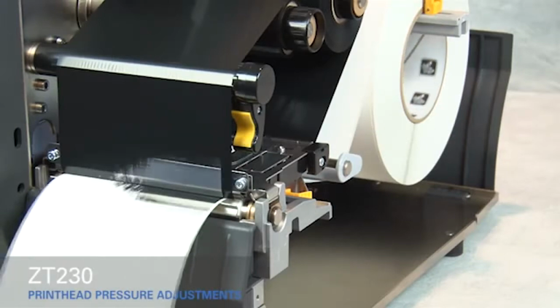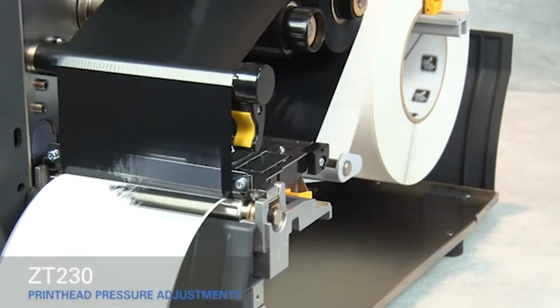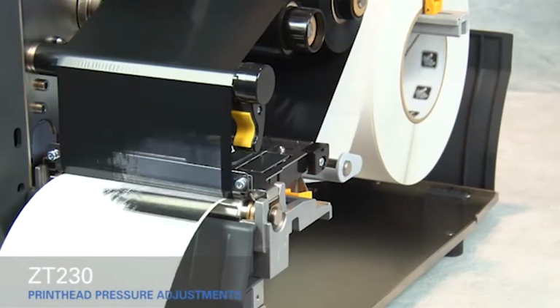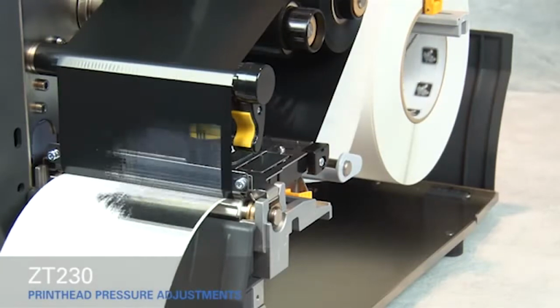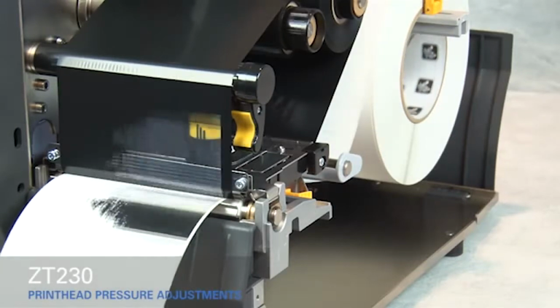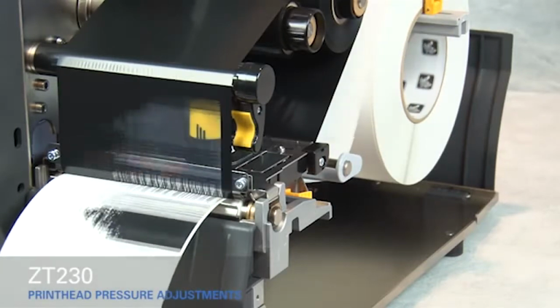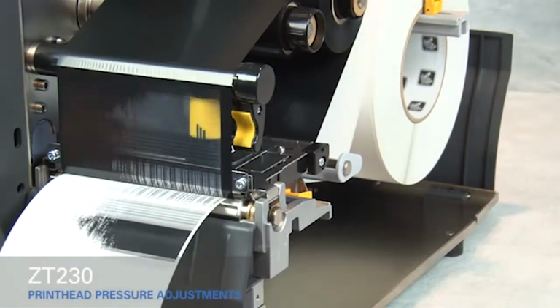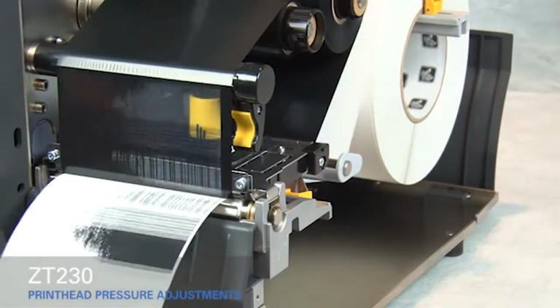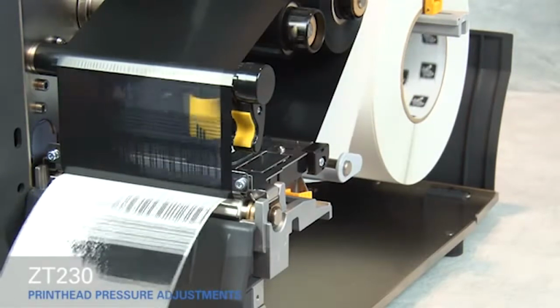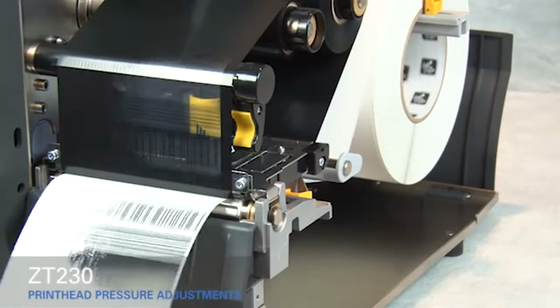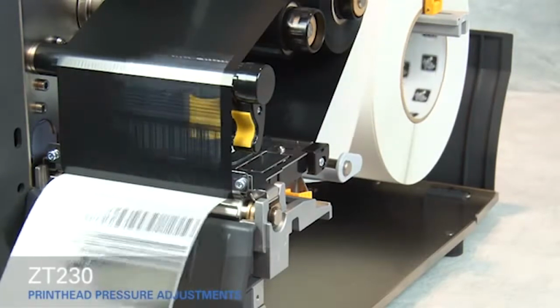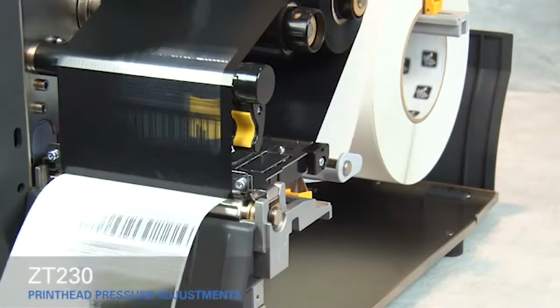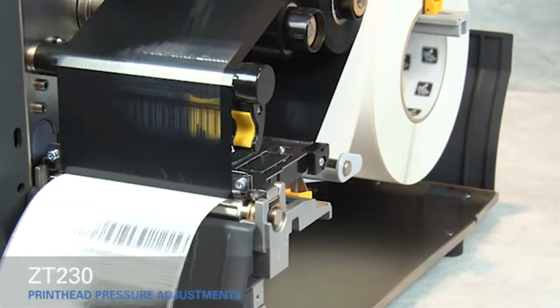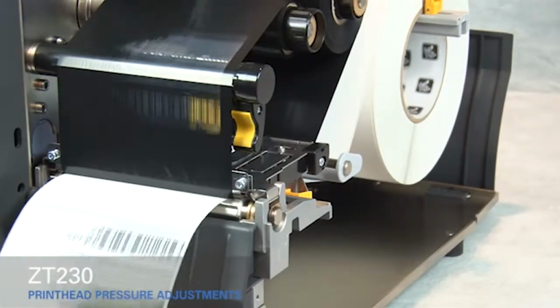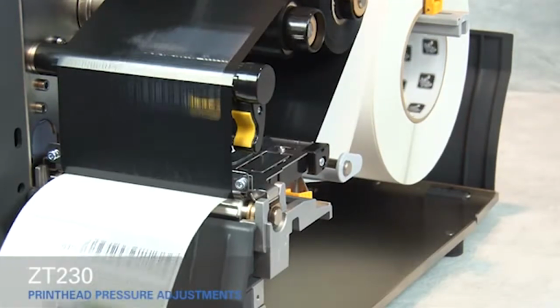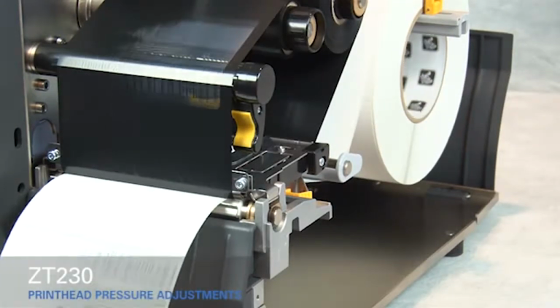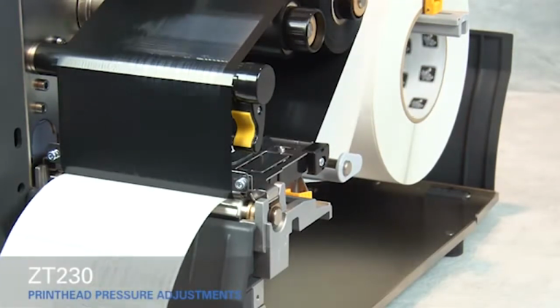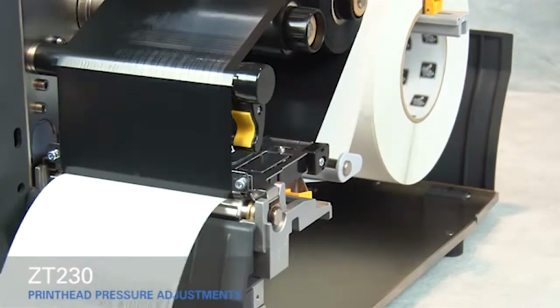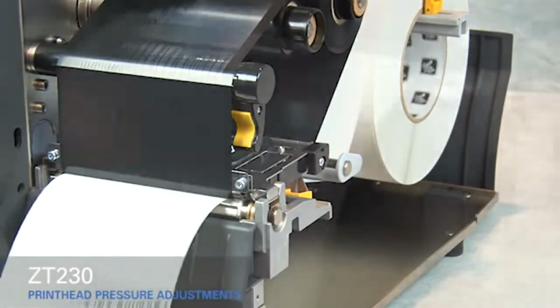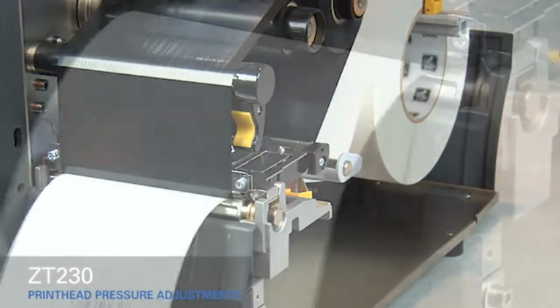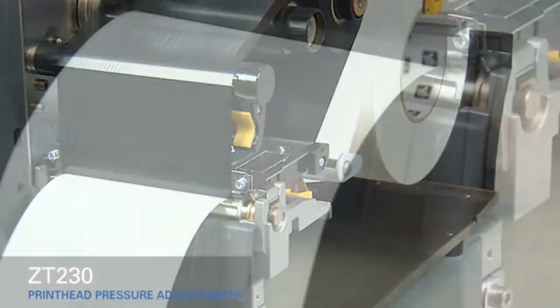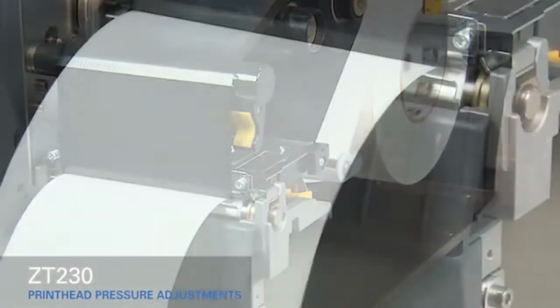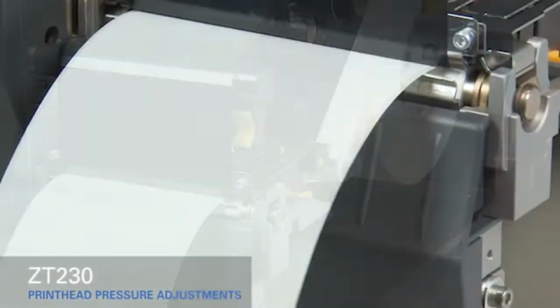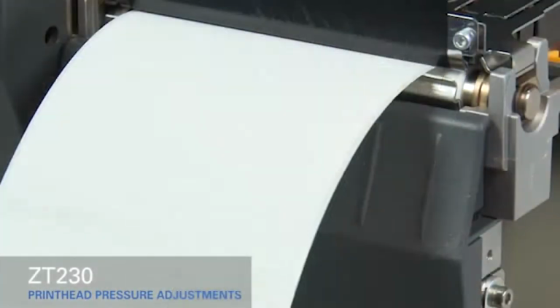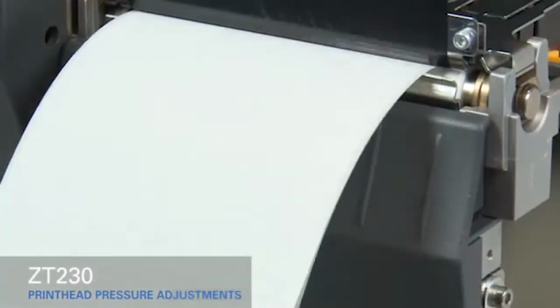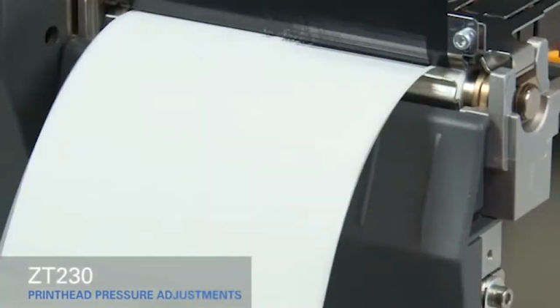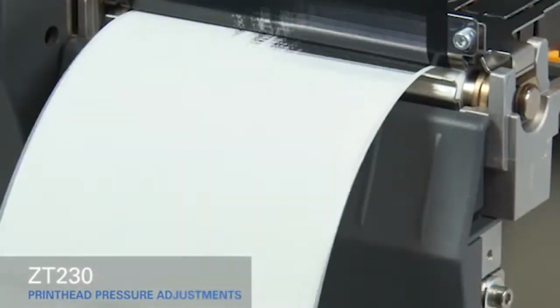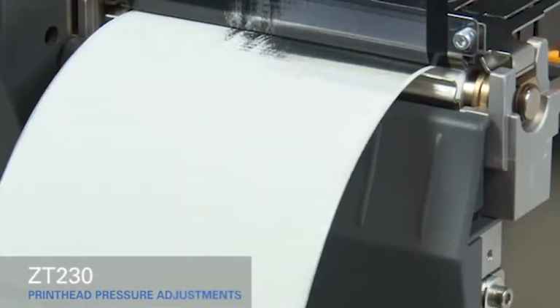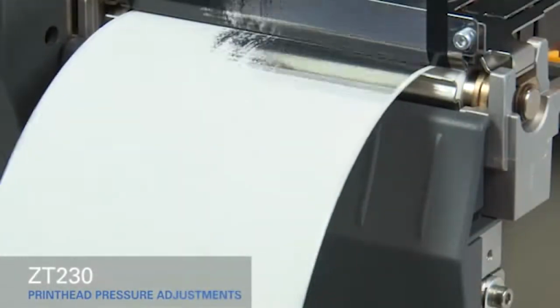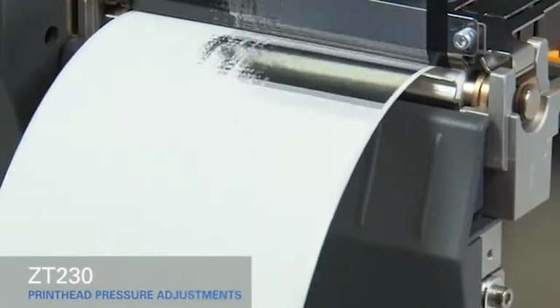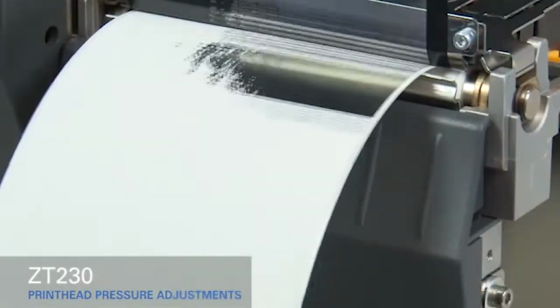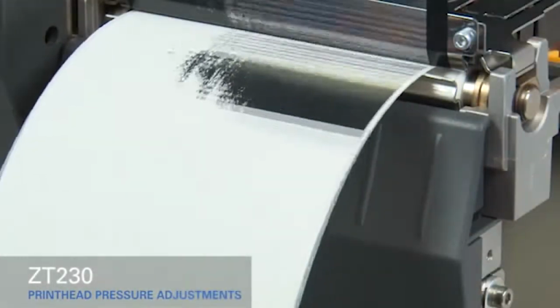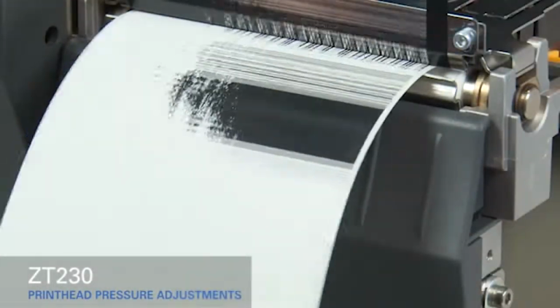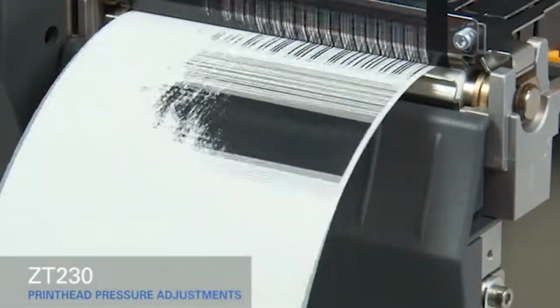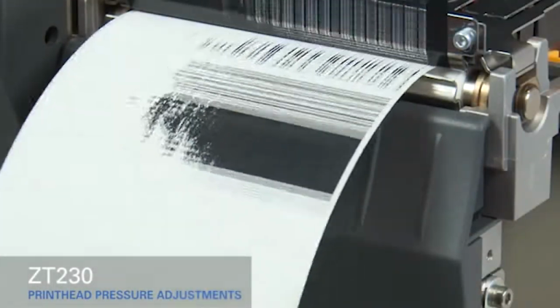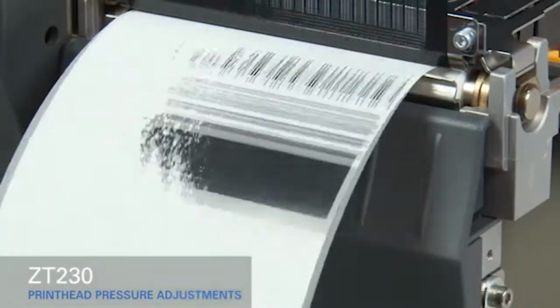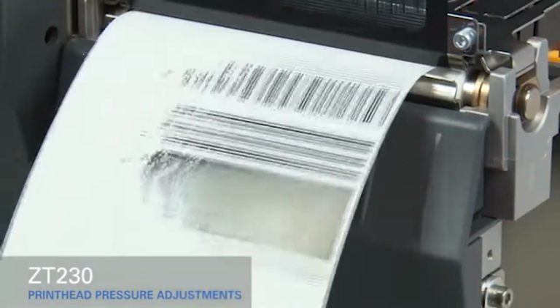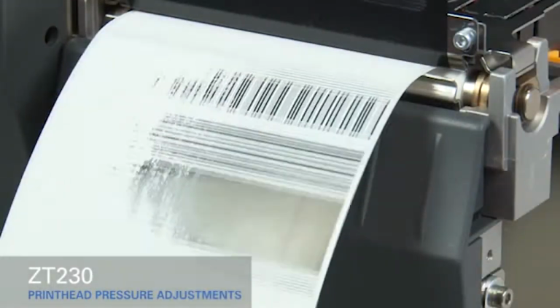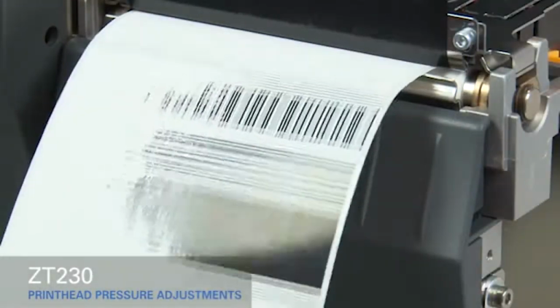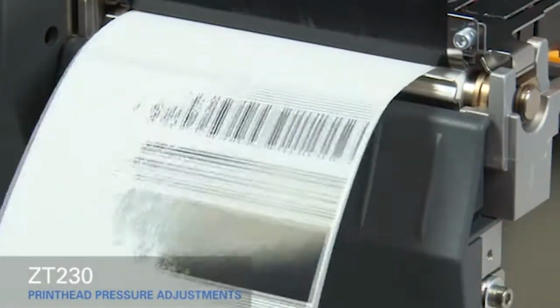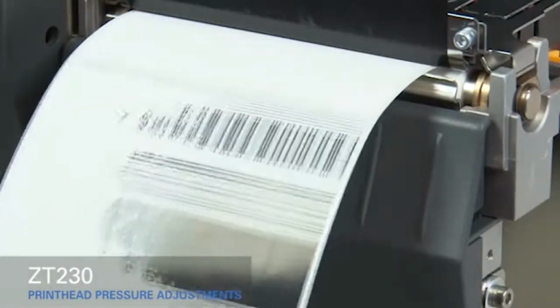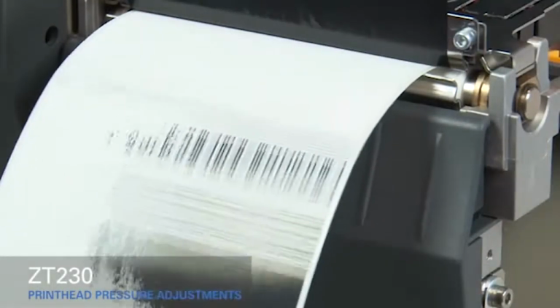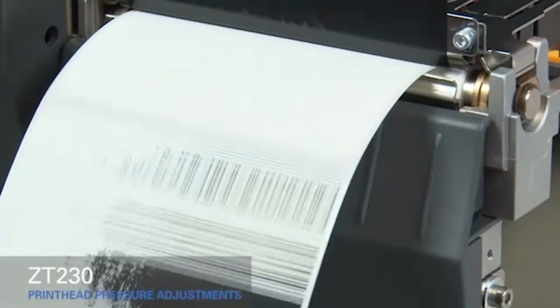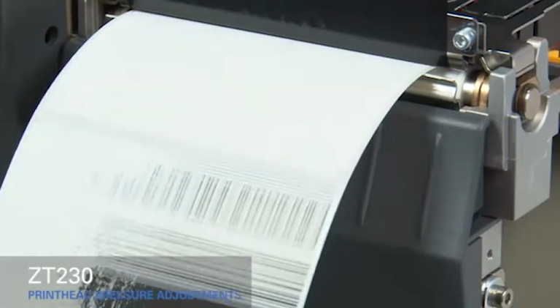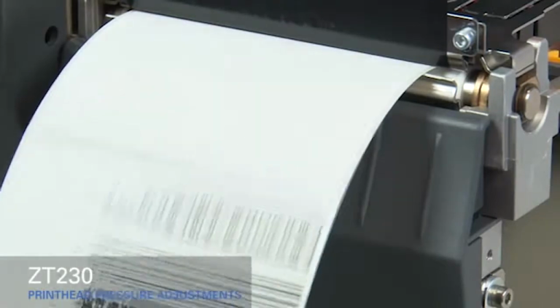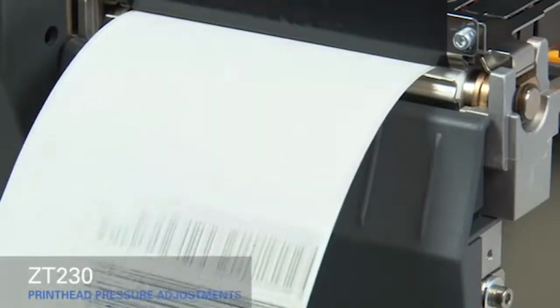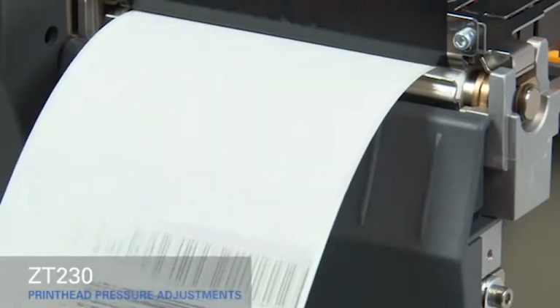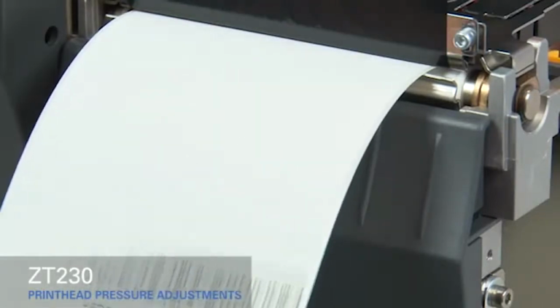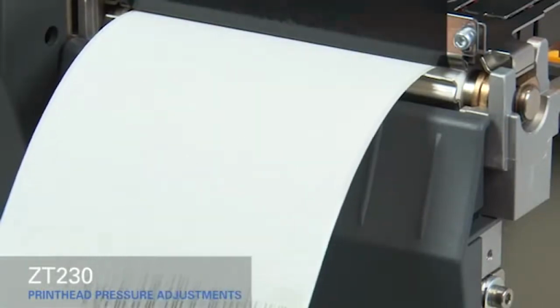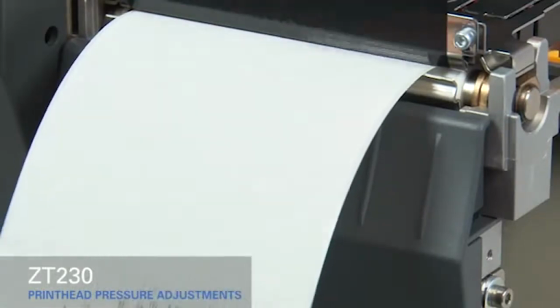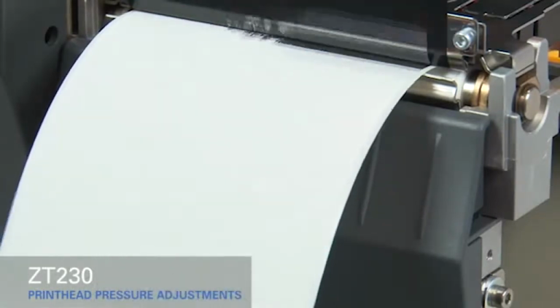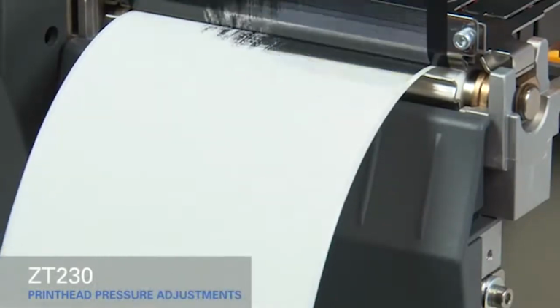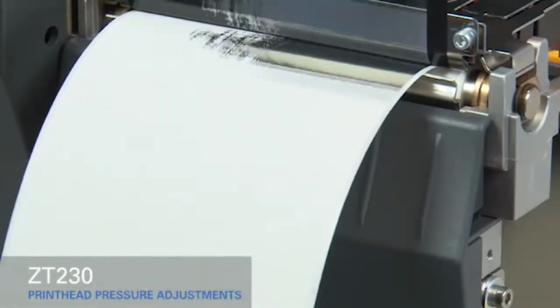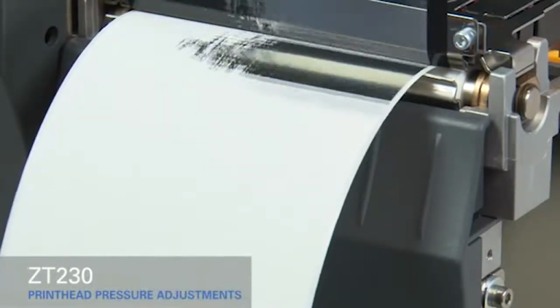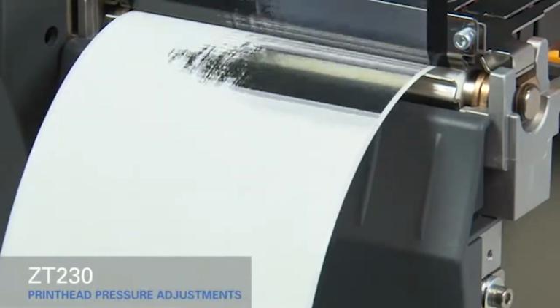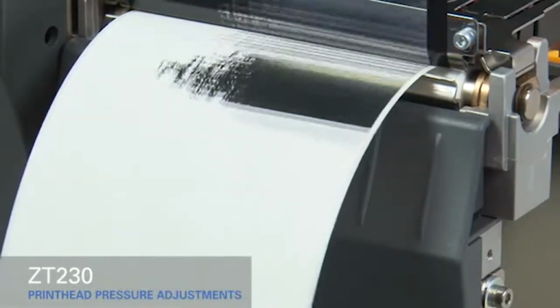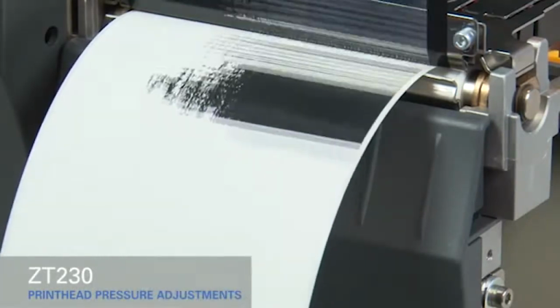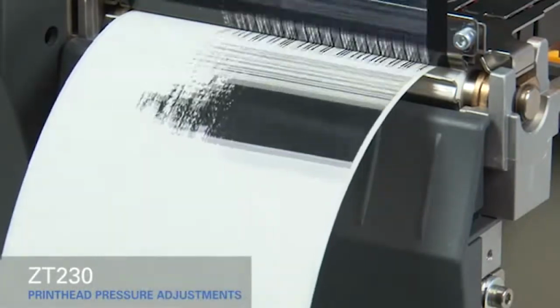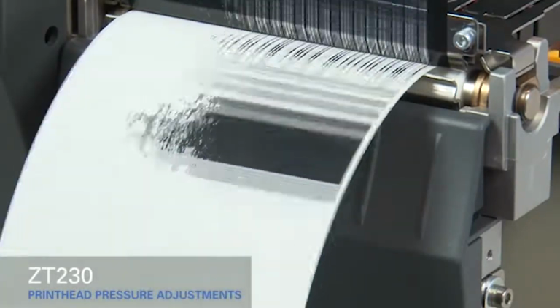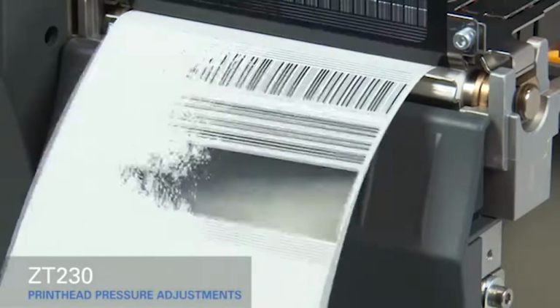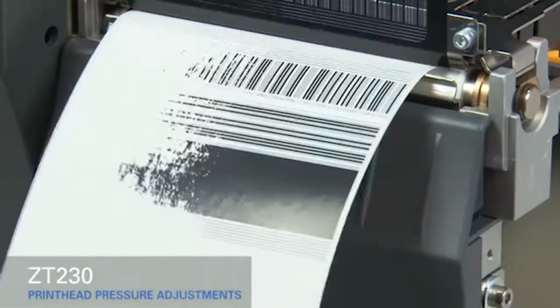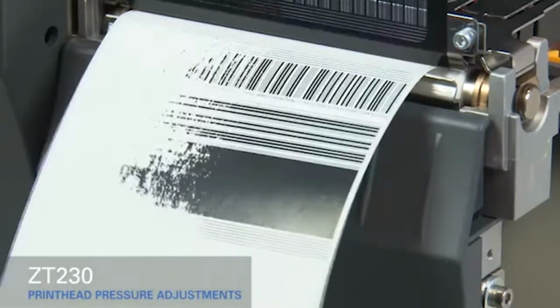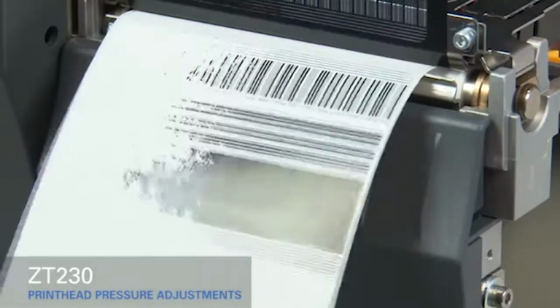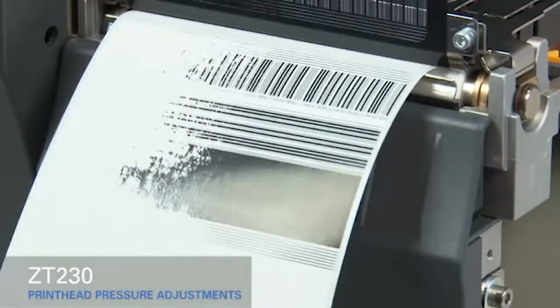If the media prints too lightly on the left side of the label, increase the pressure on the inside pressure toggle.